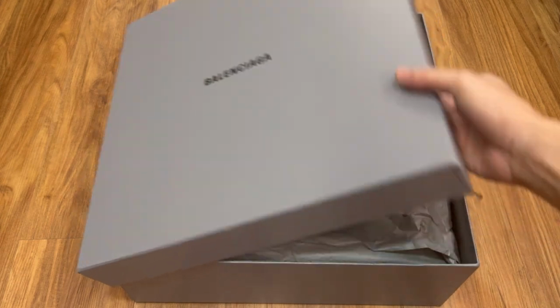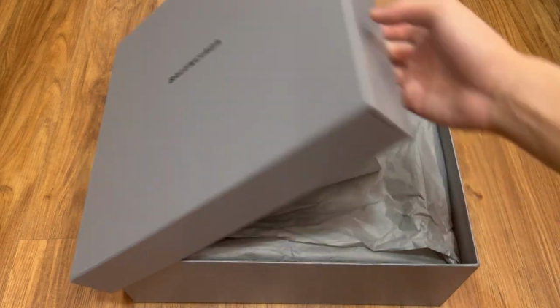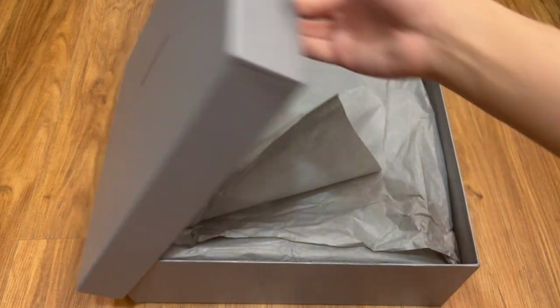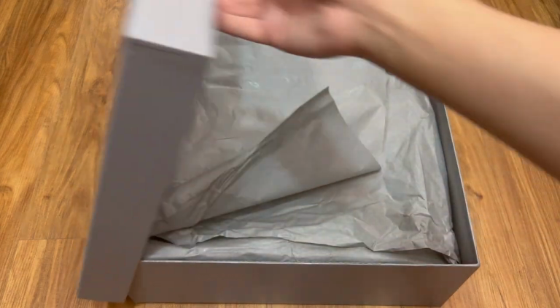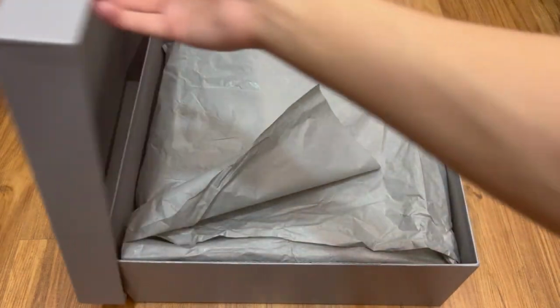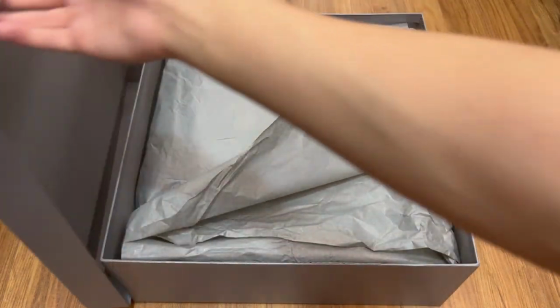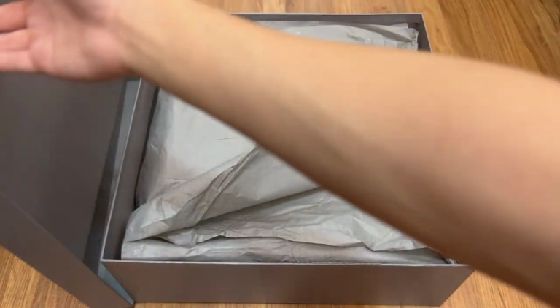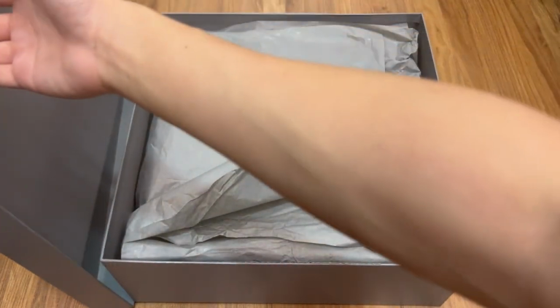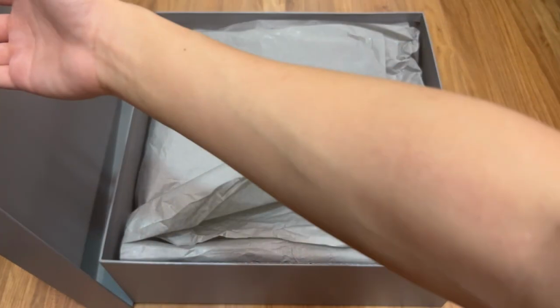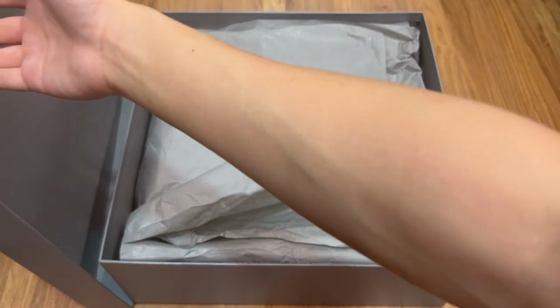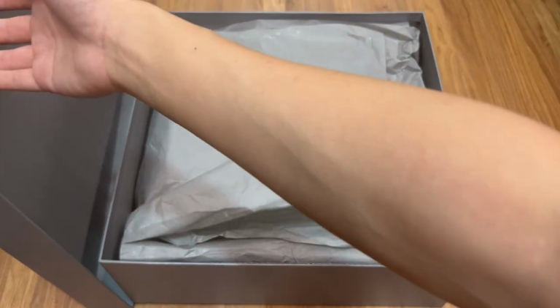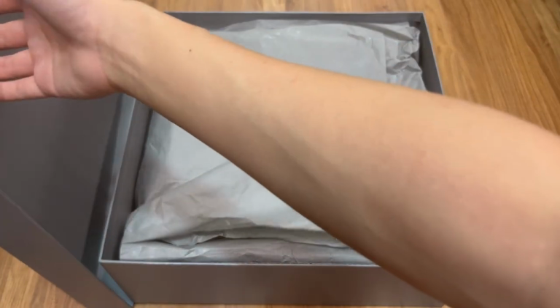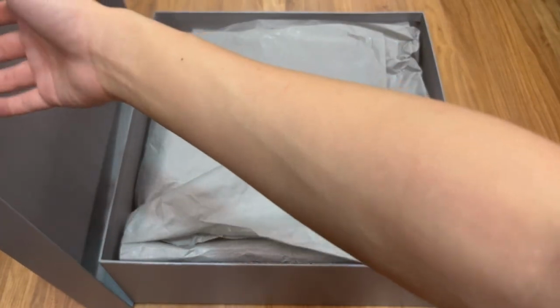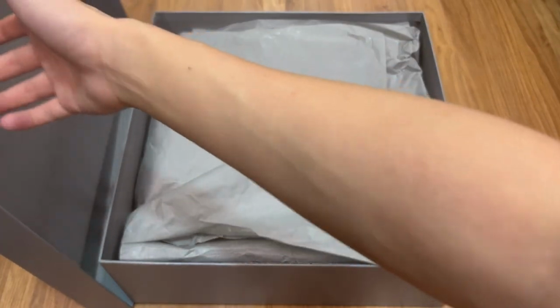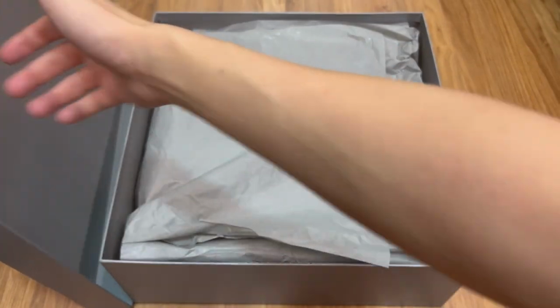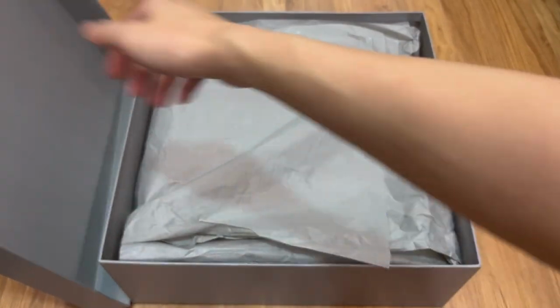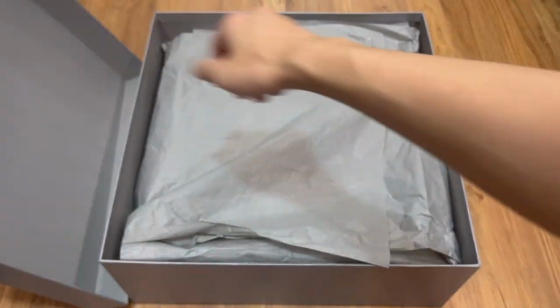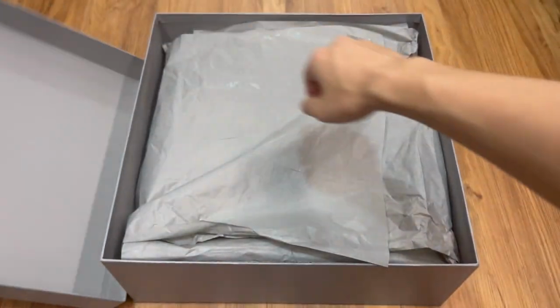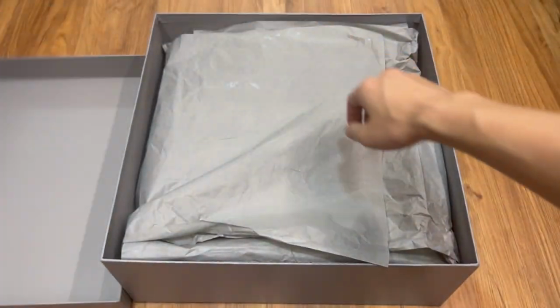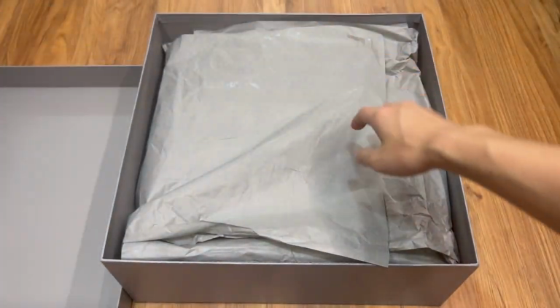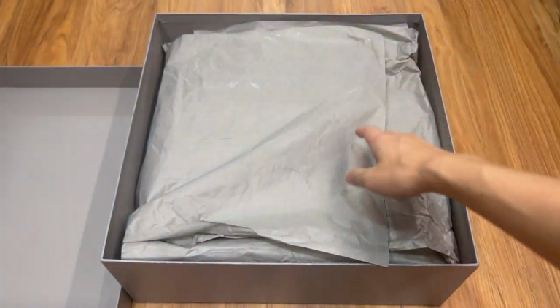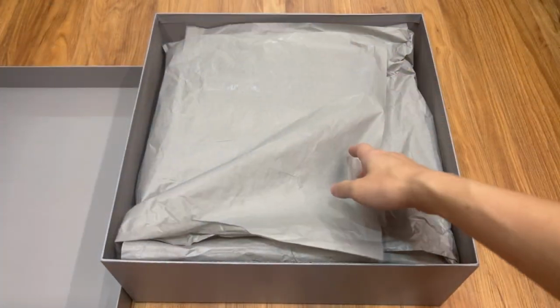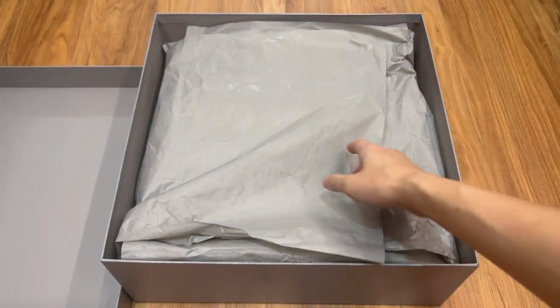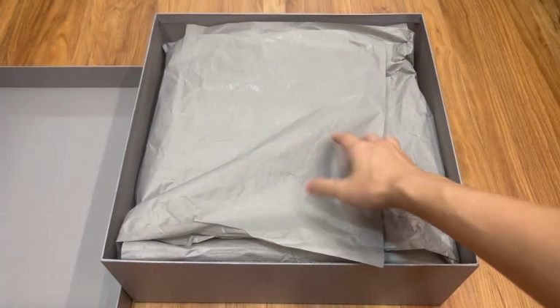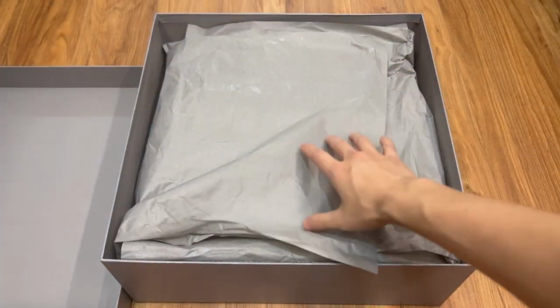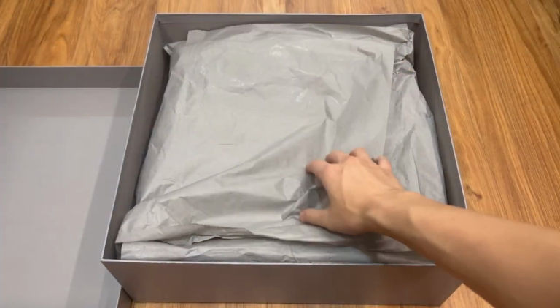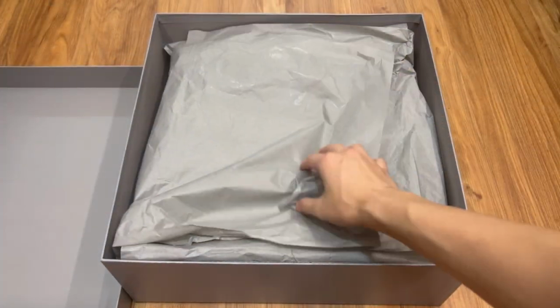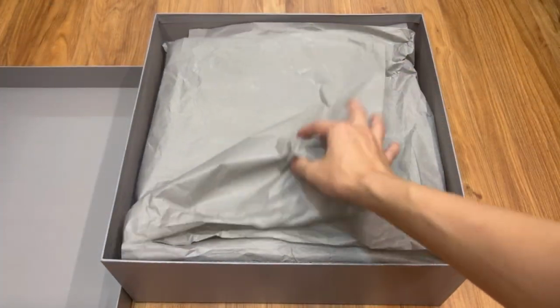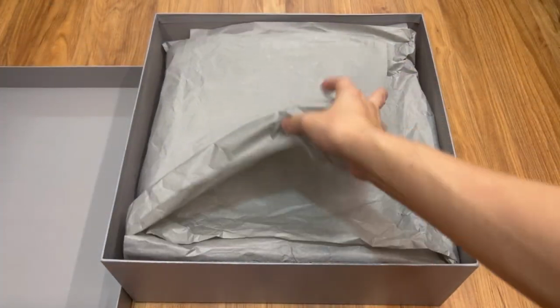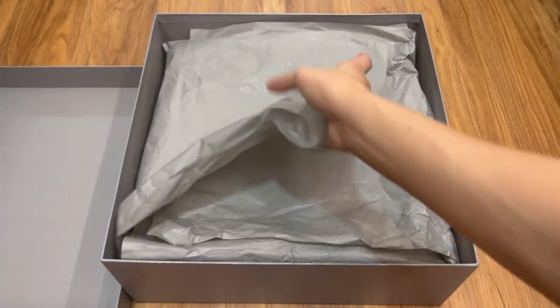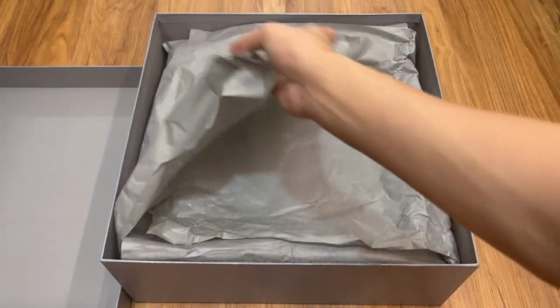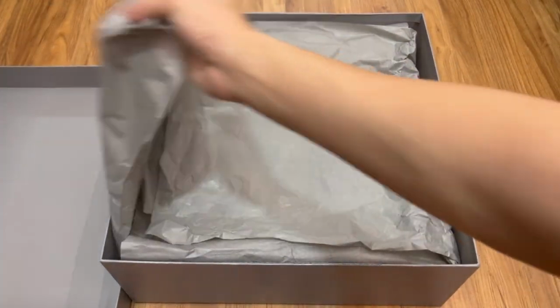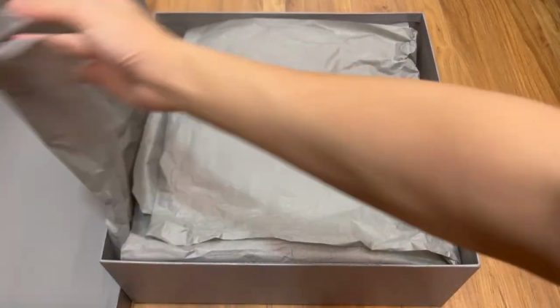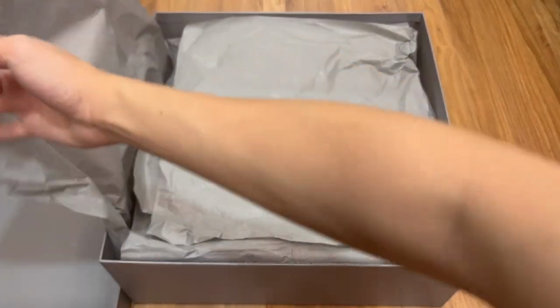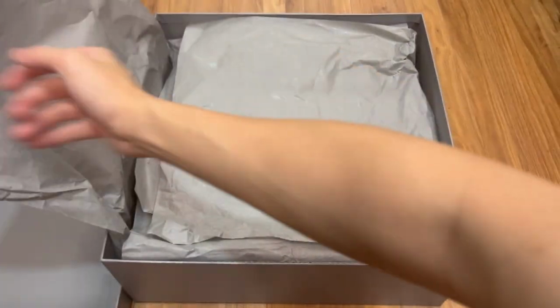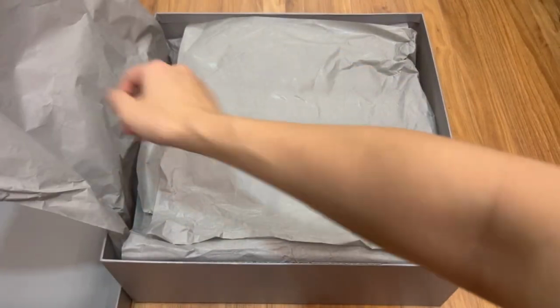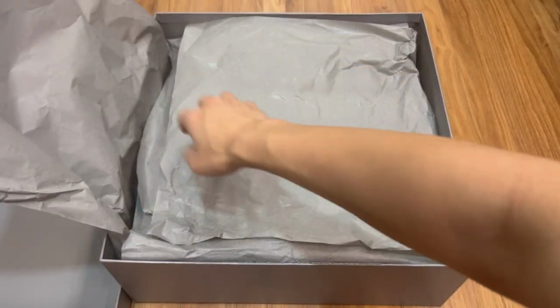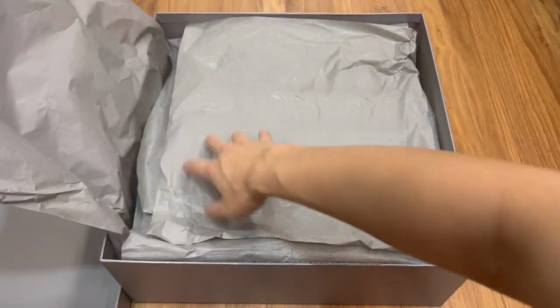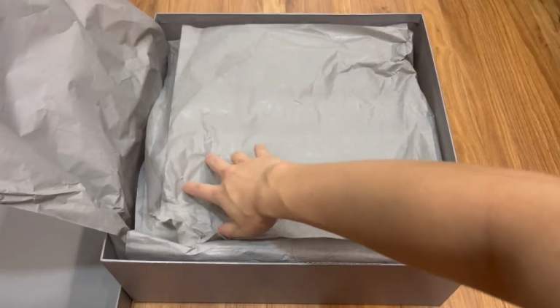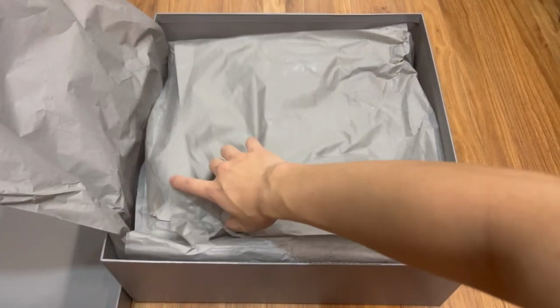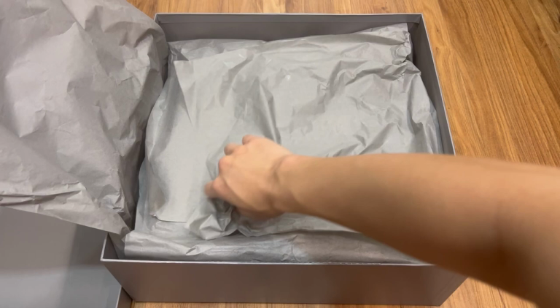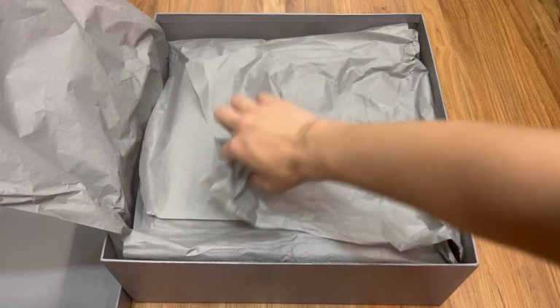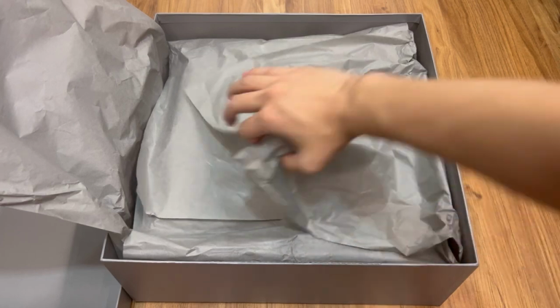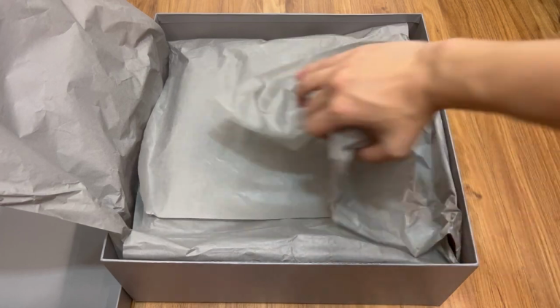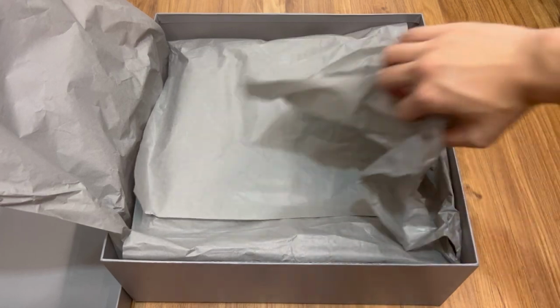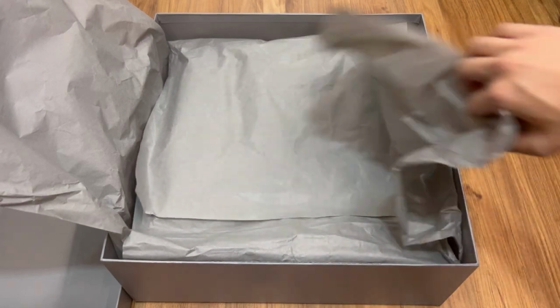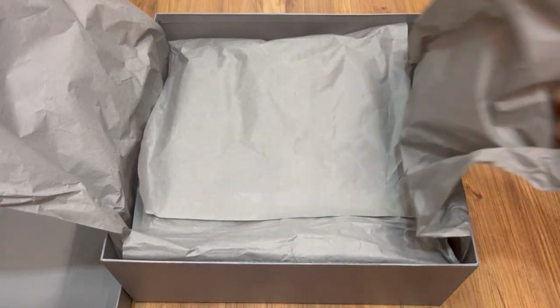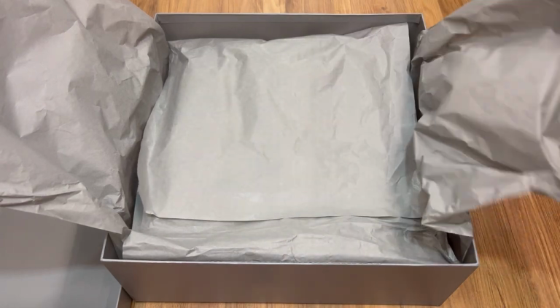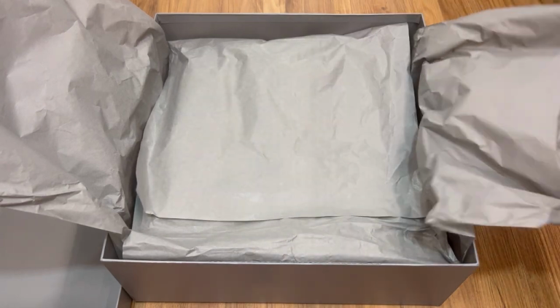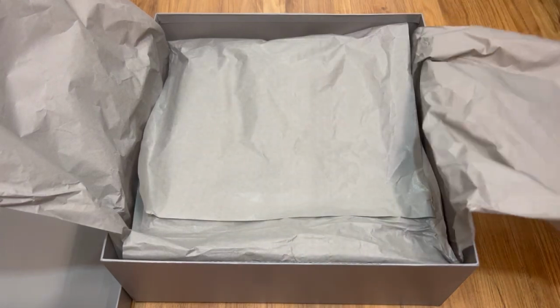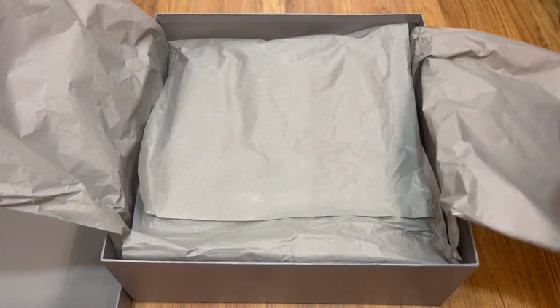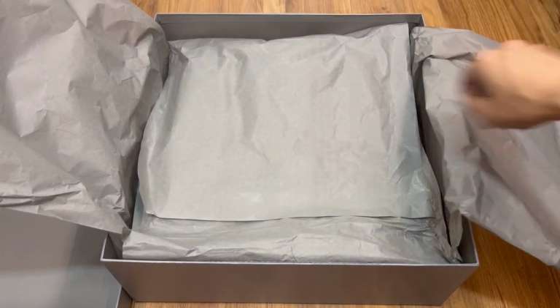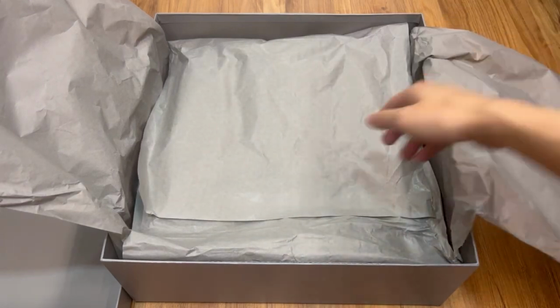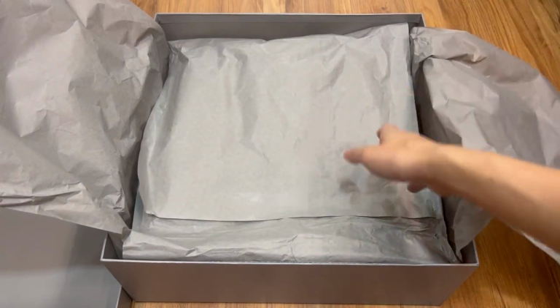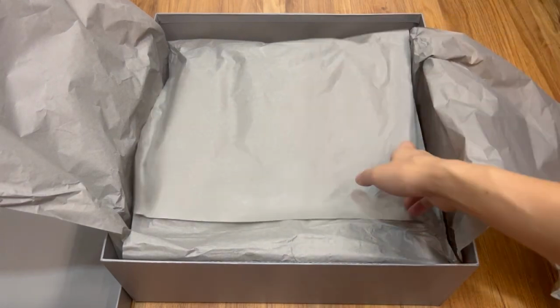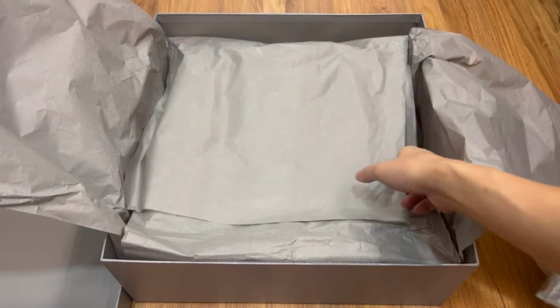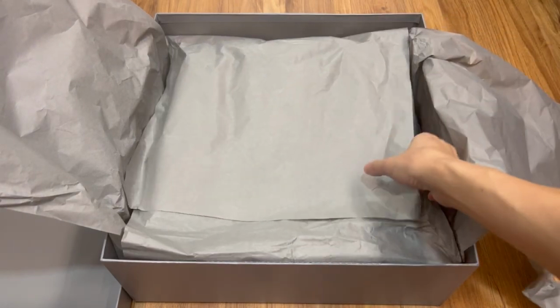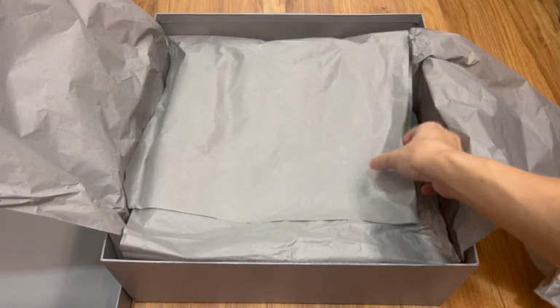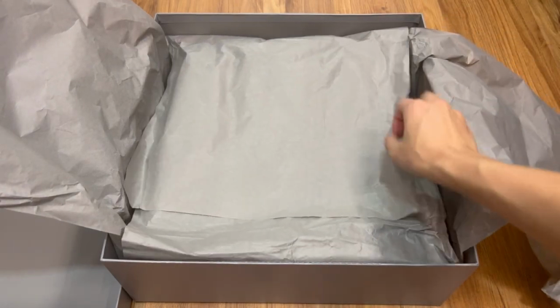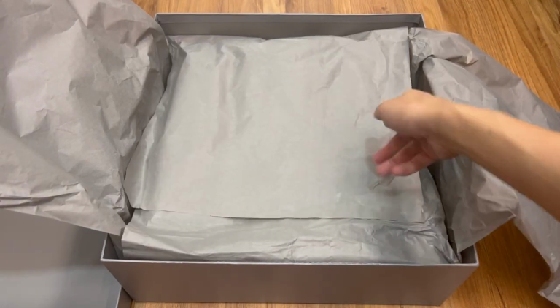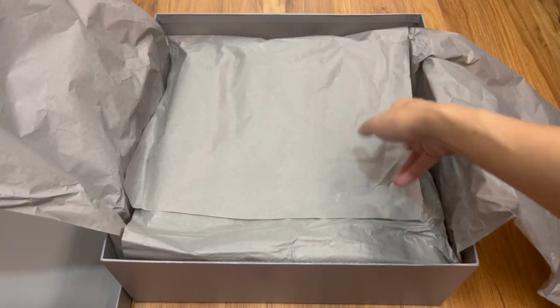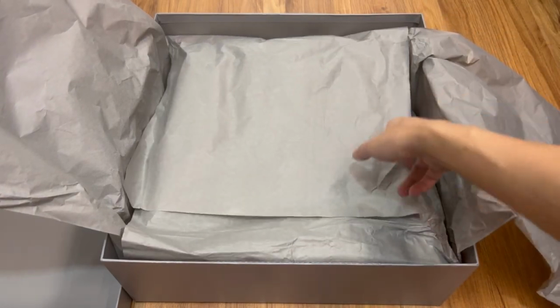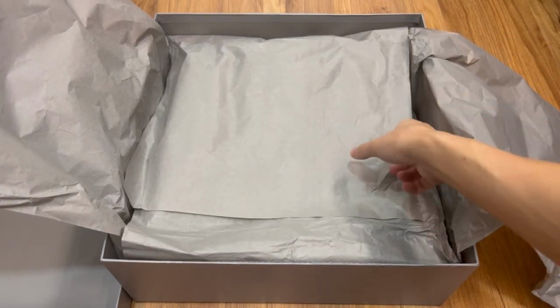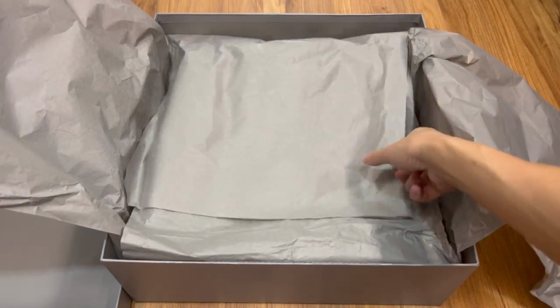Here's the part that nobody cares about — the unboxing. As usual, it comes with two dust bags and some paper stuffings.